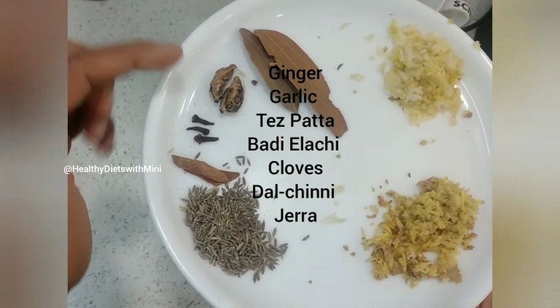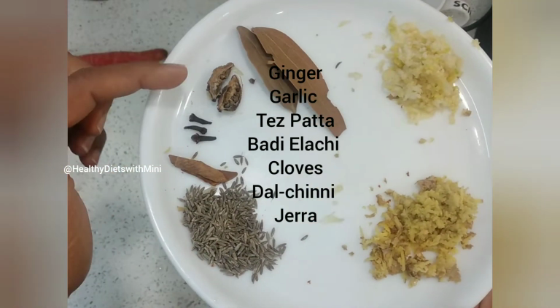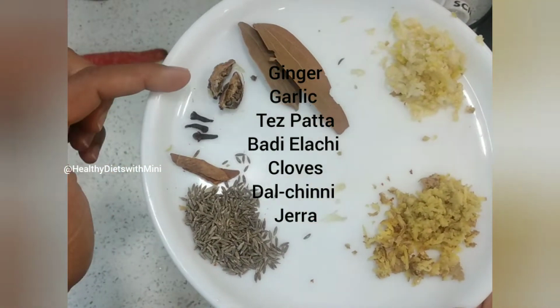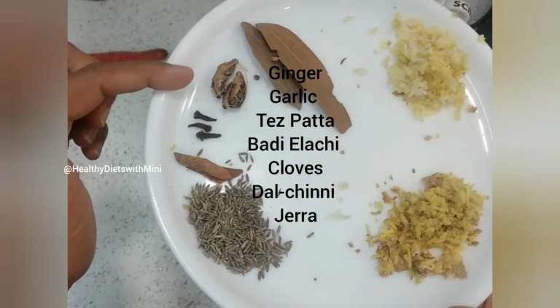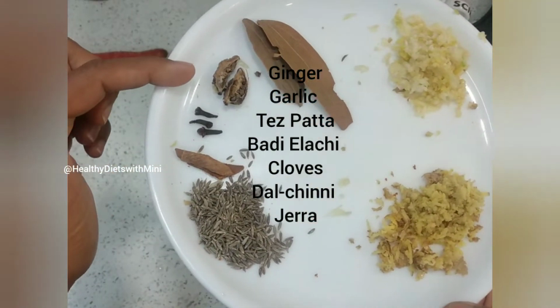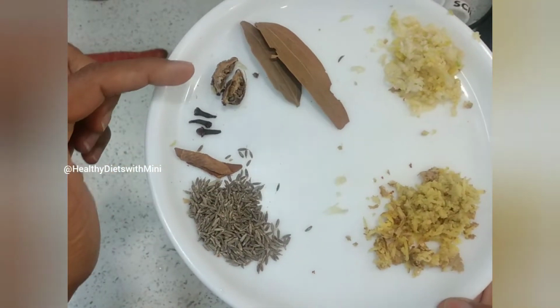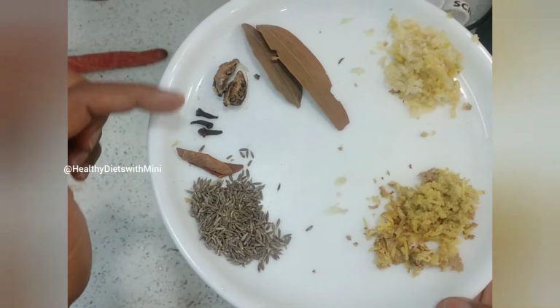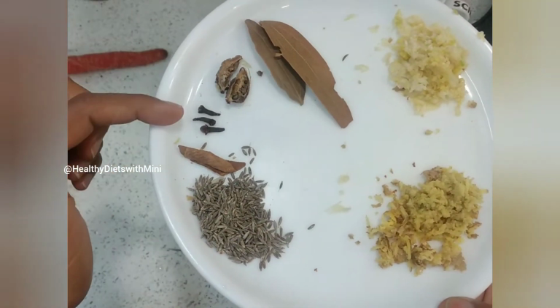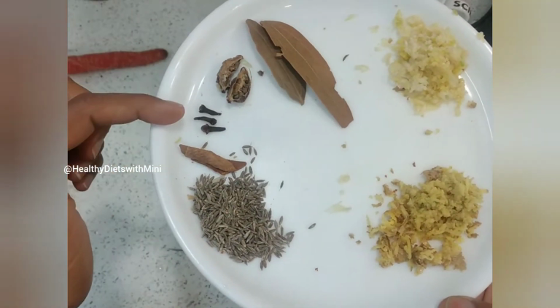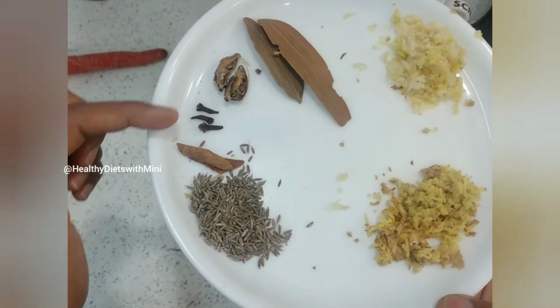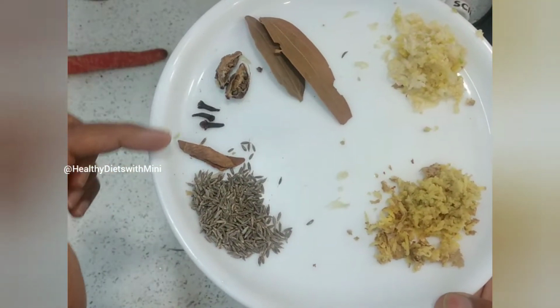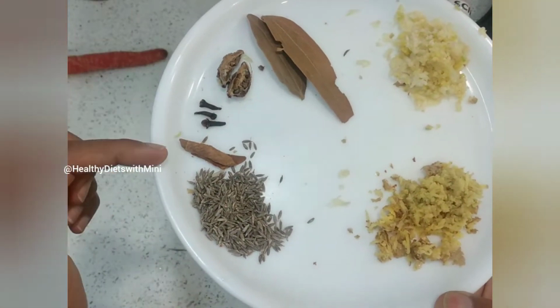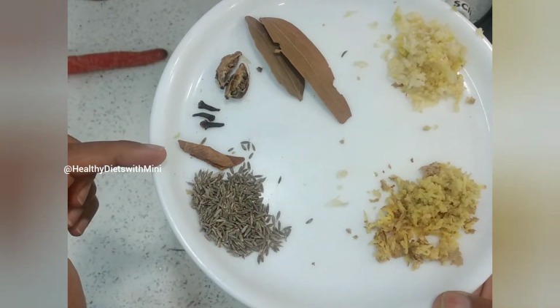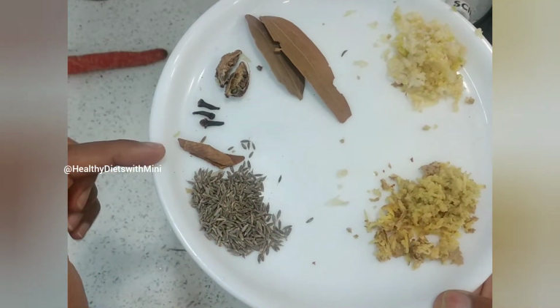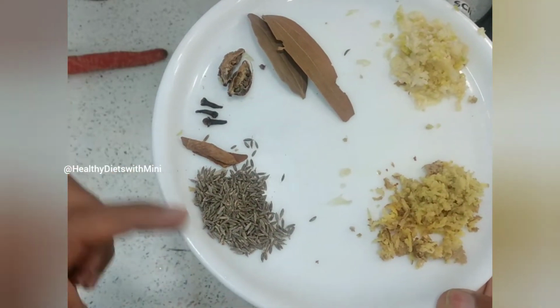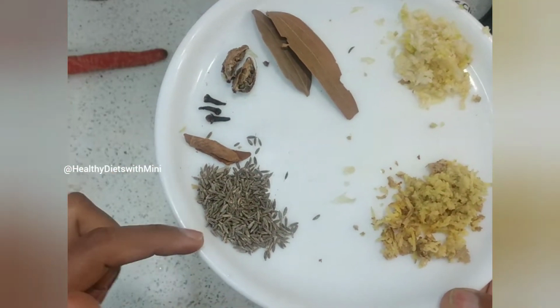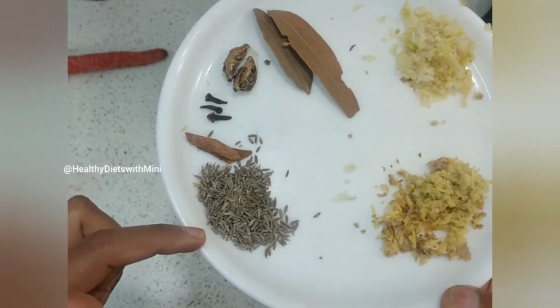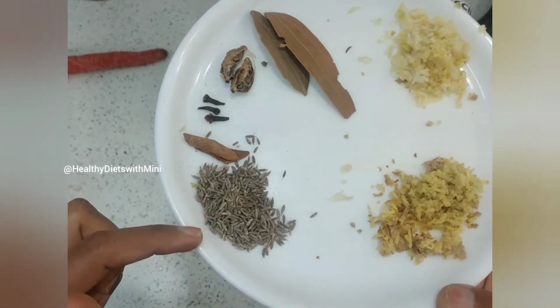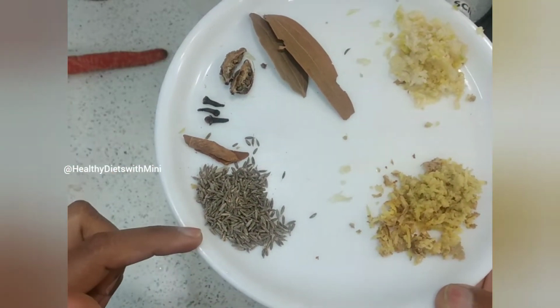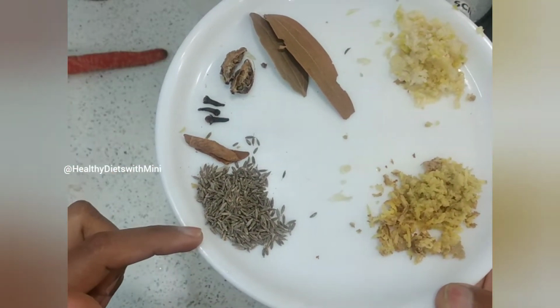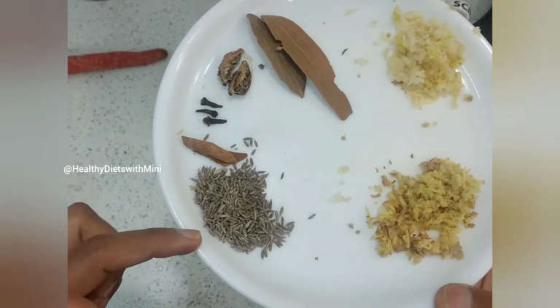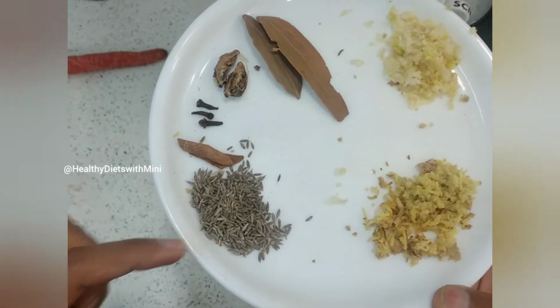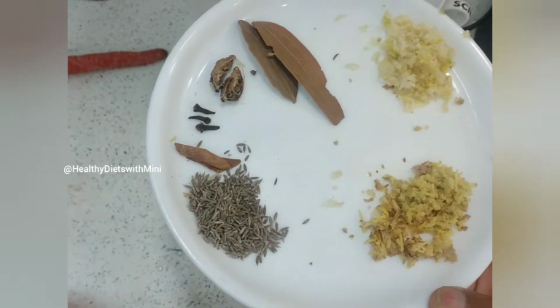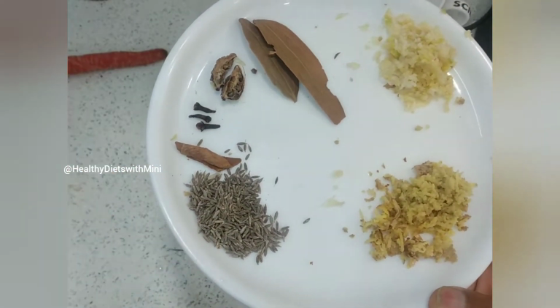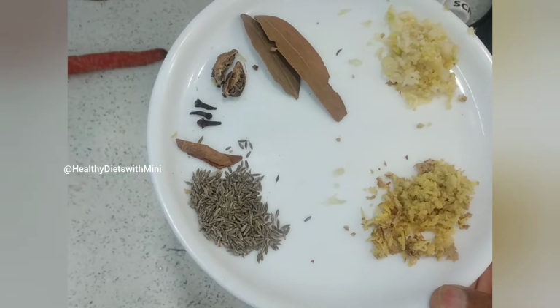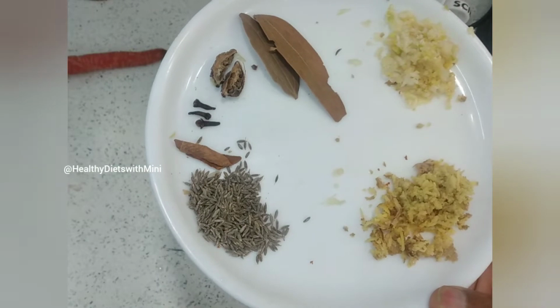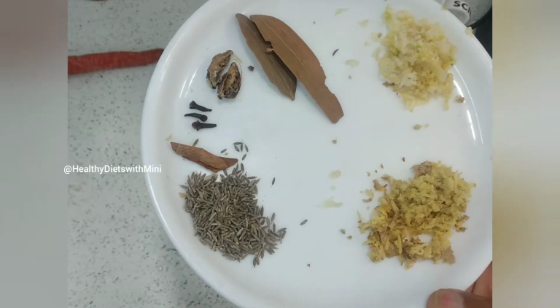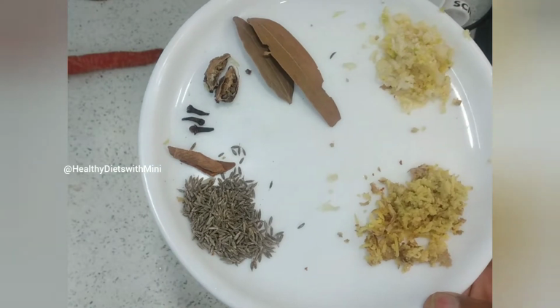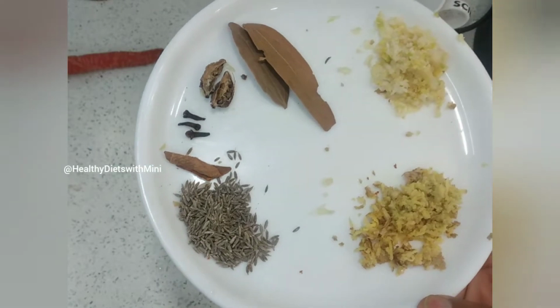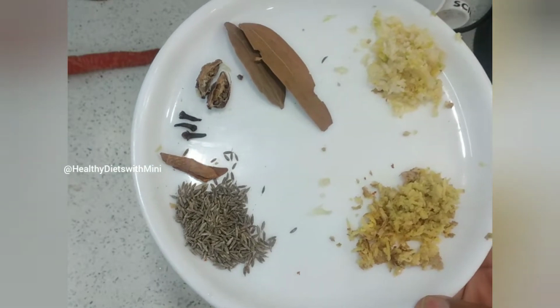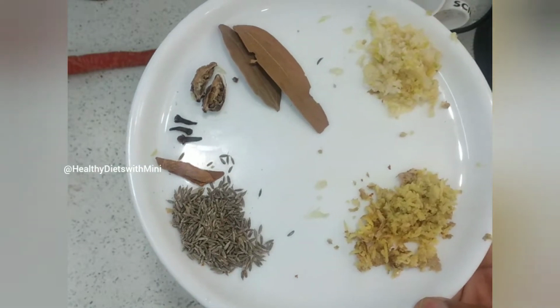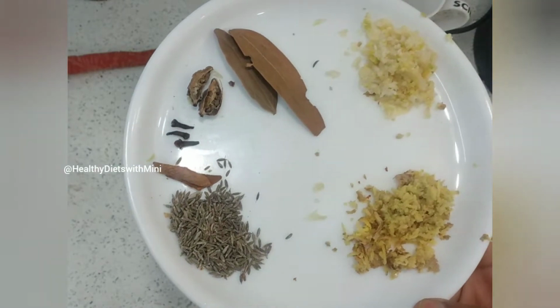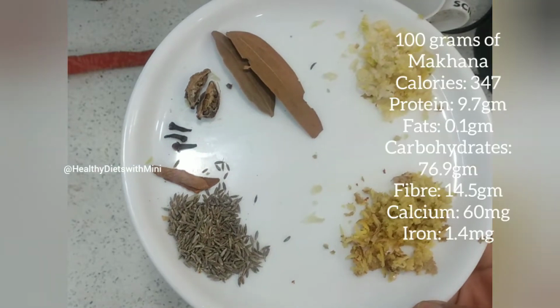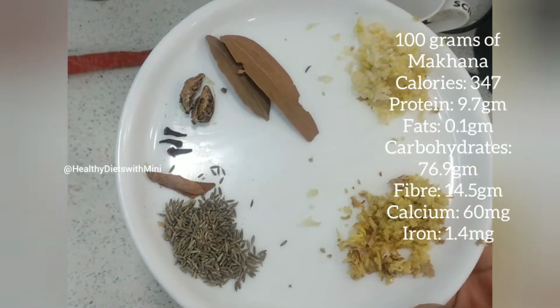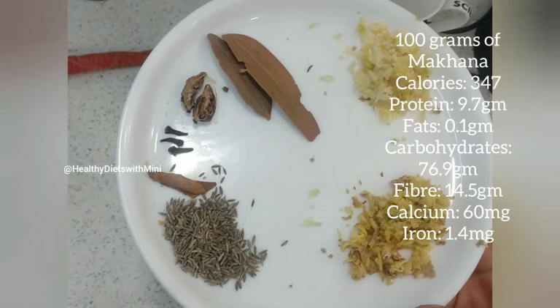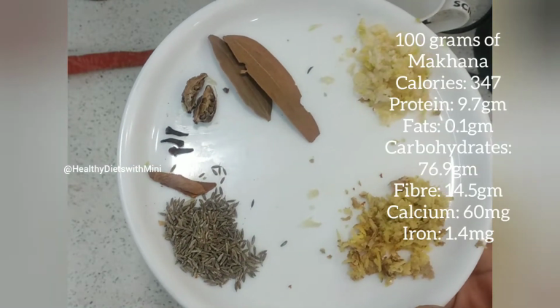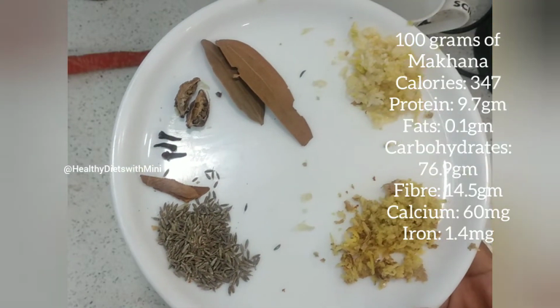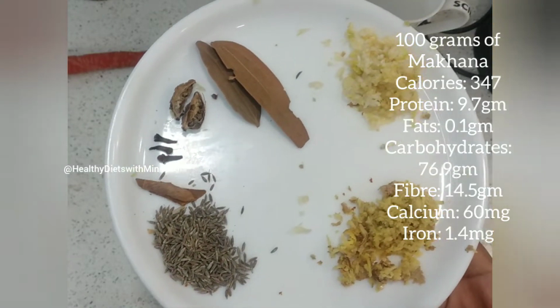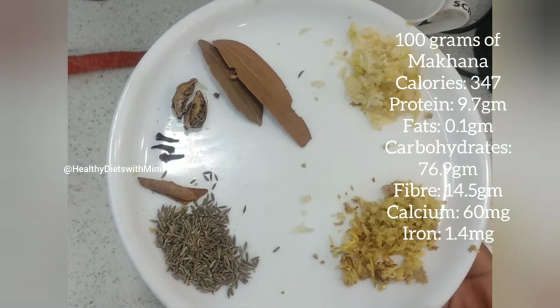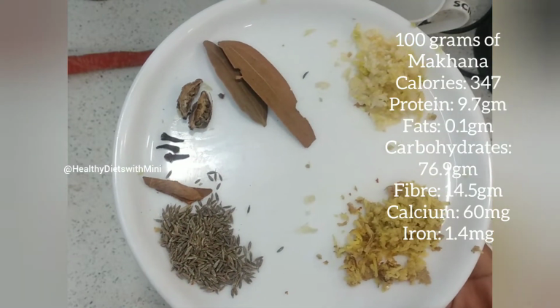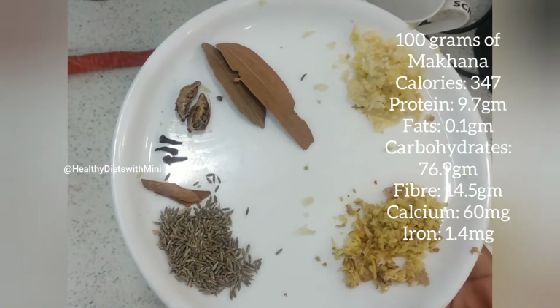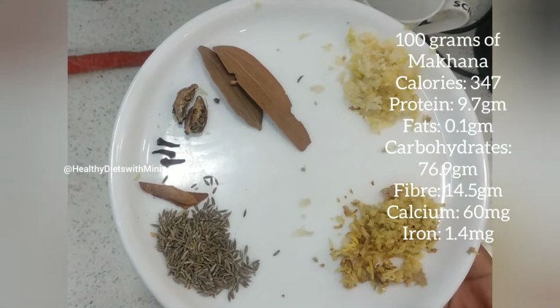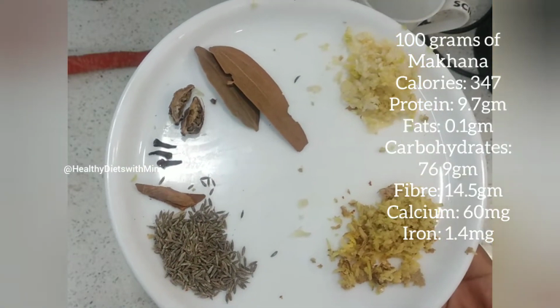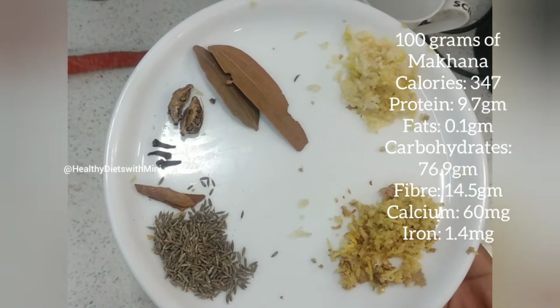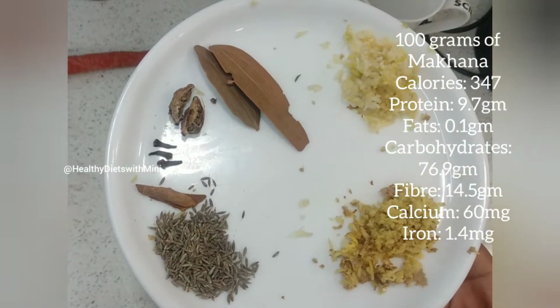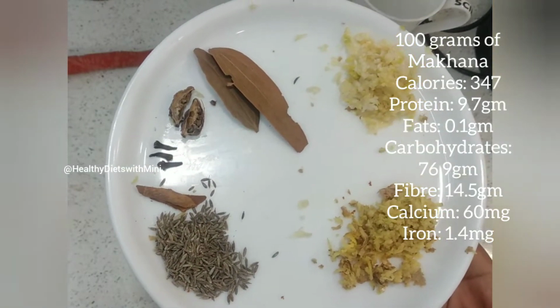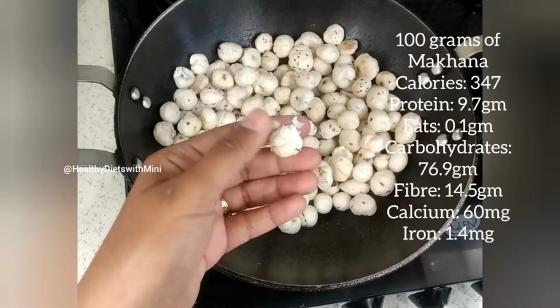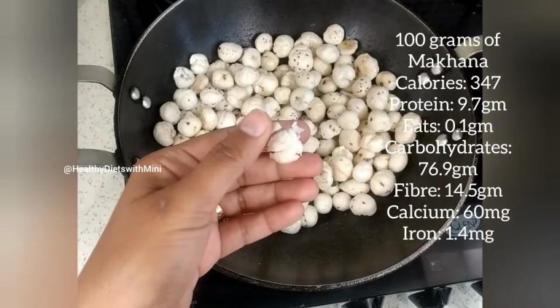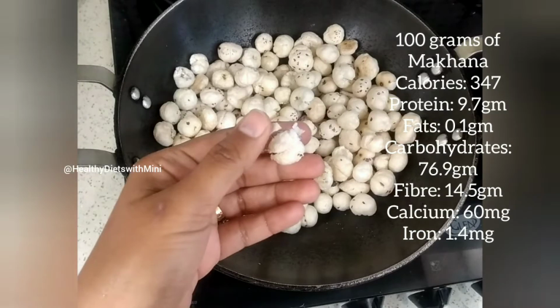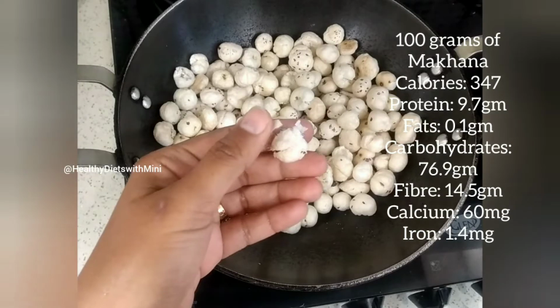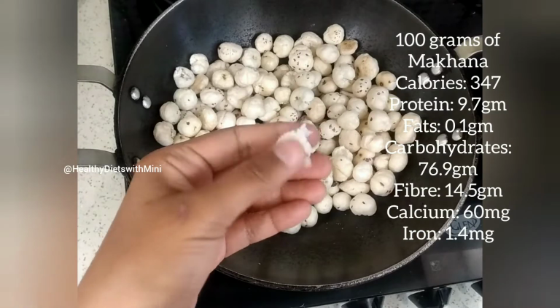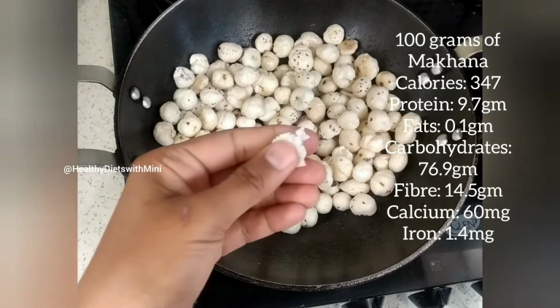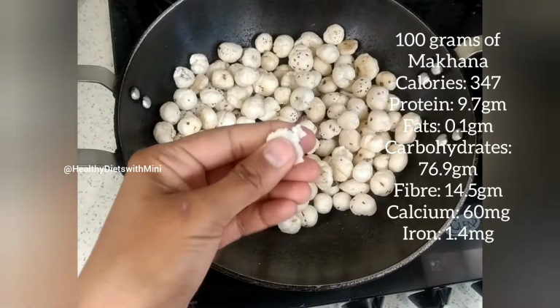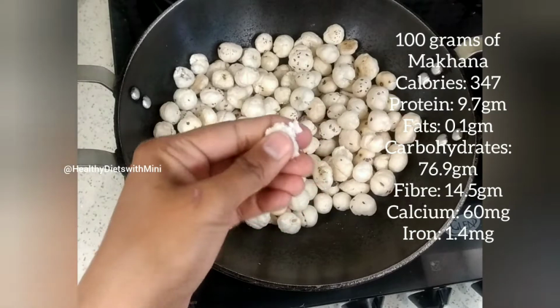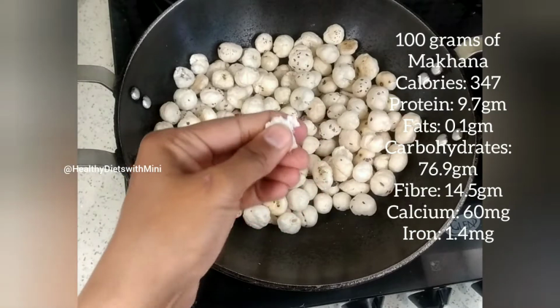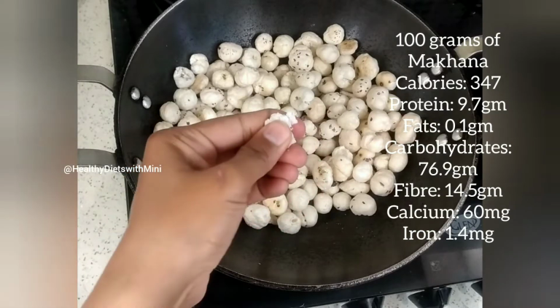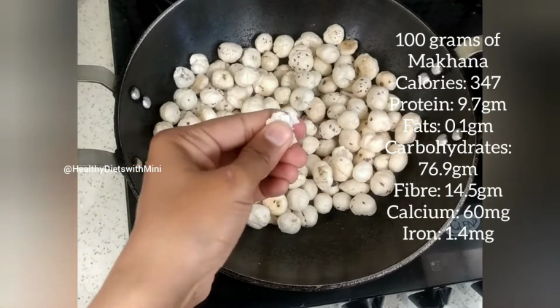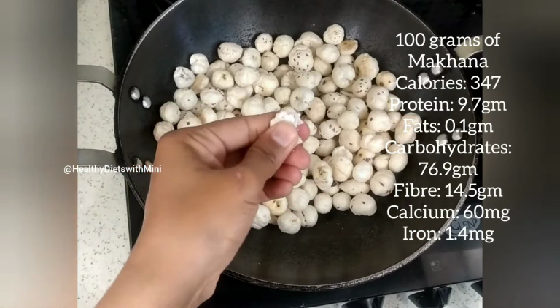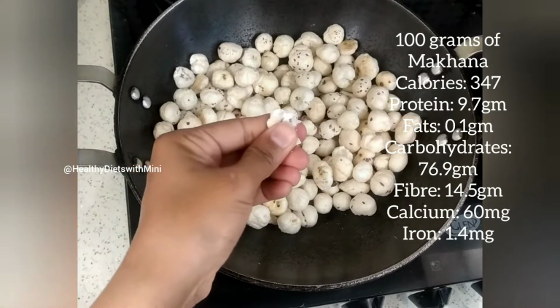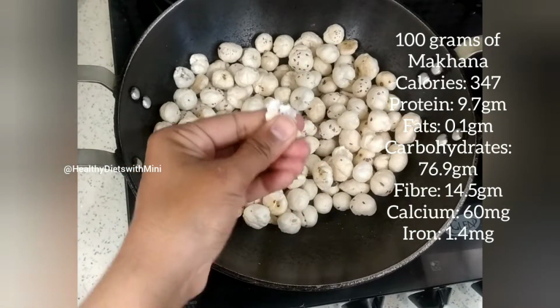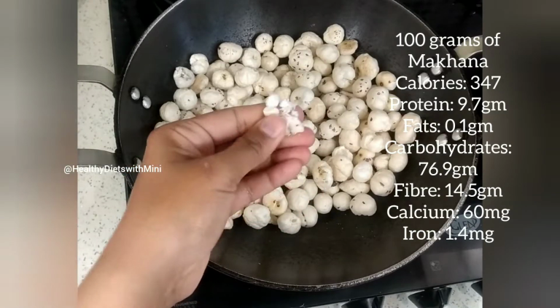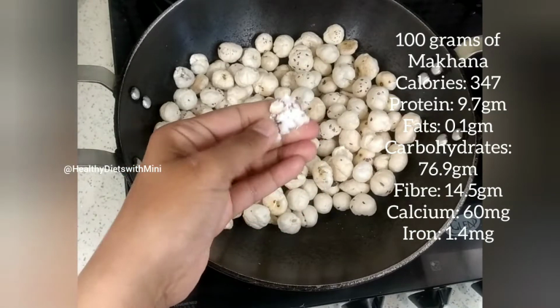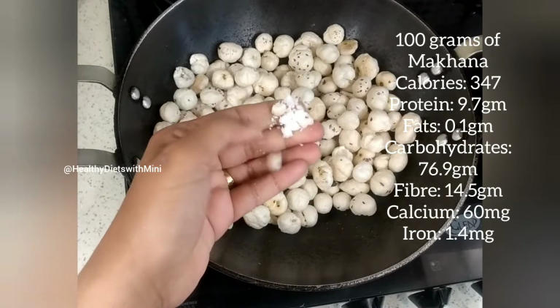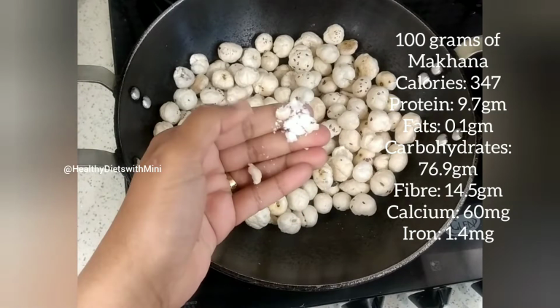So friends, this is ginger, garlic, tej pata, badi elaichi, cloves, cinnamon, and jeera. These spices make the dish really crunchy and flavorful.